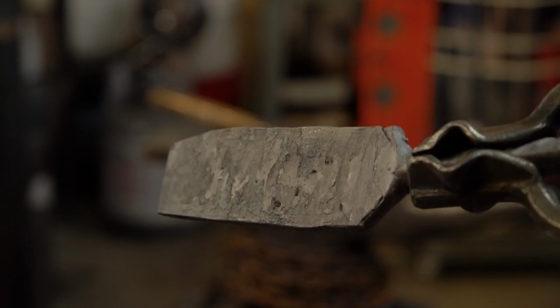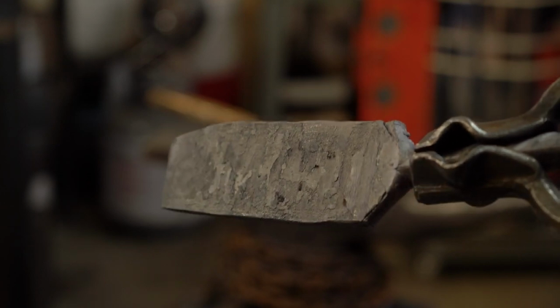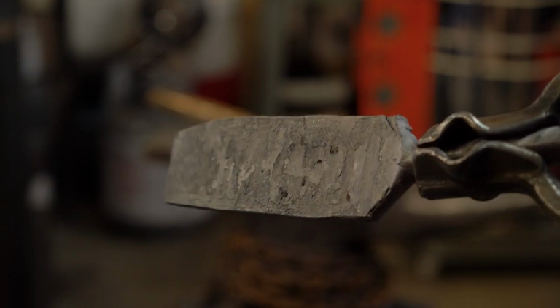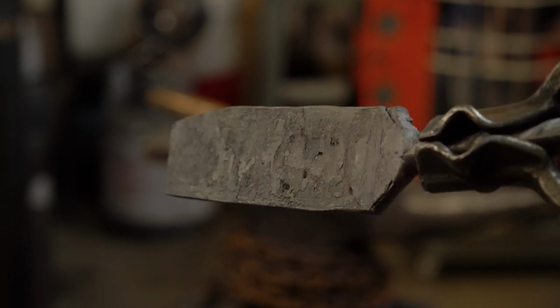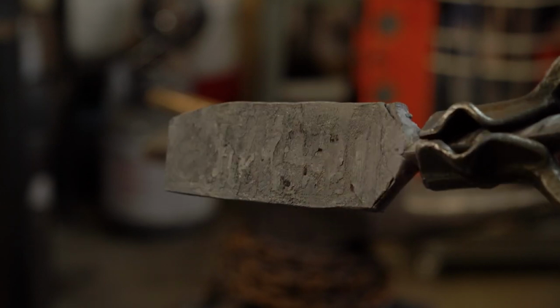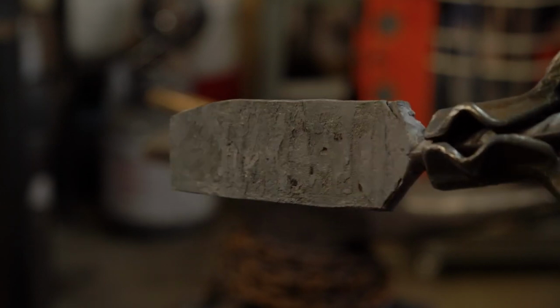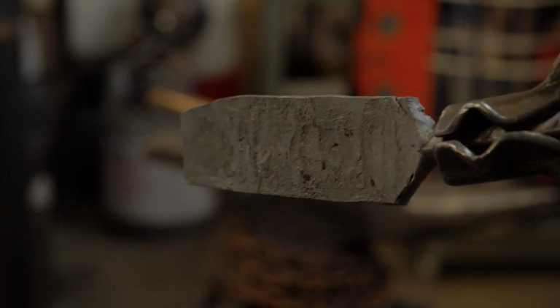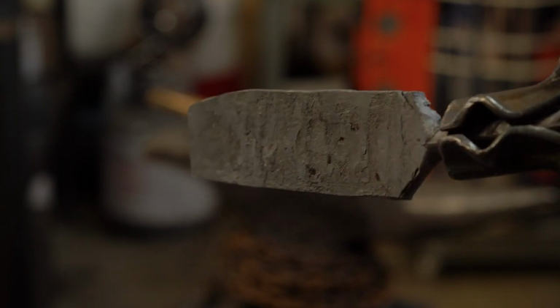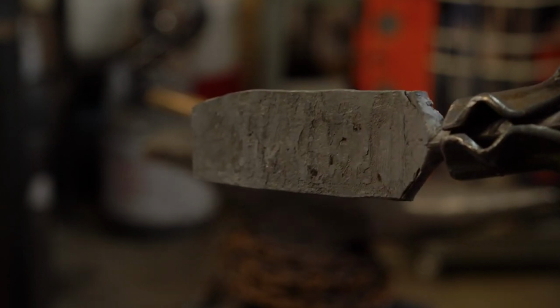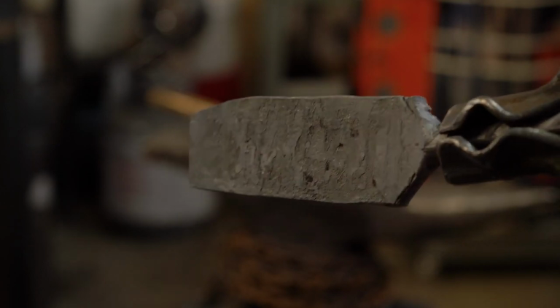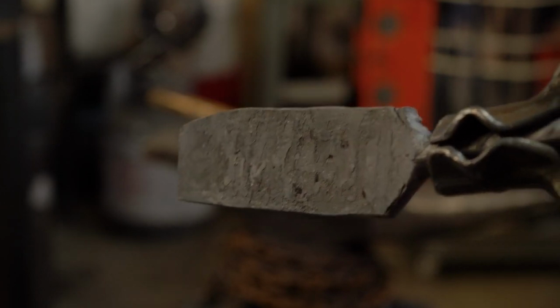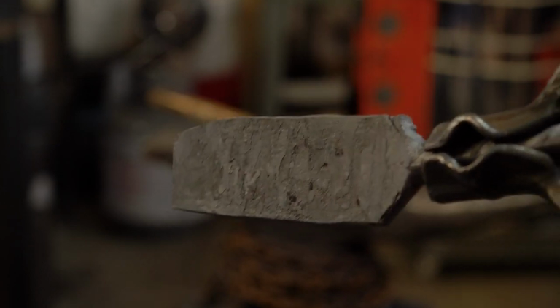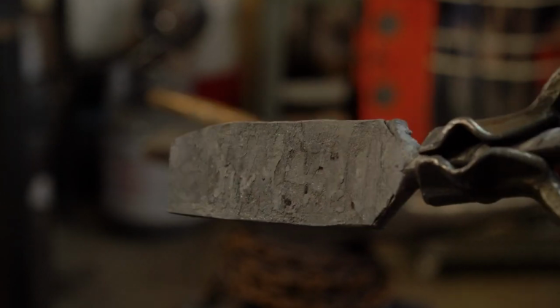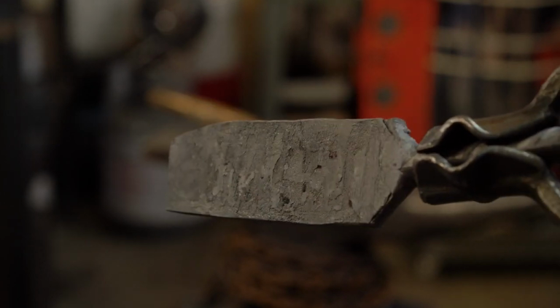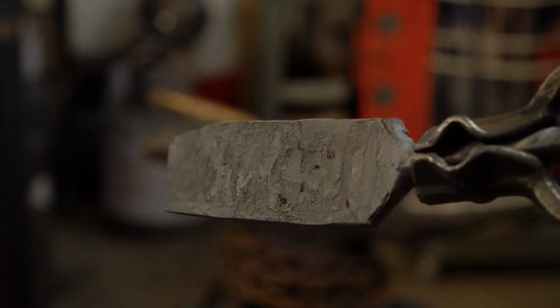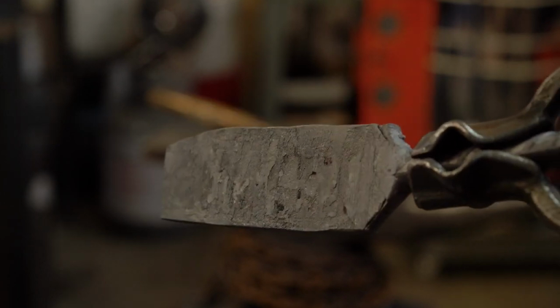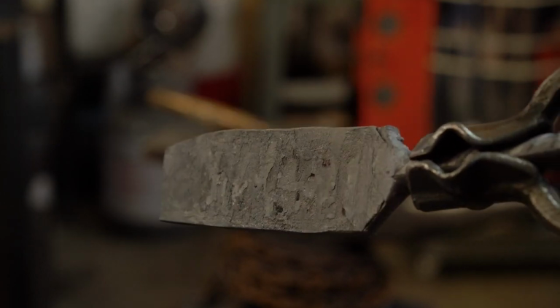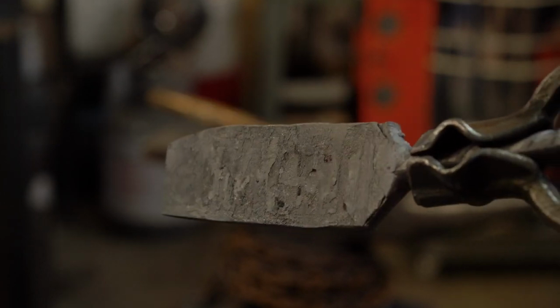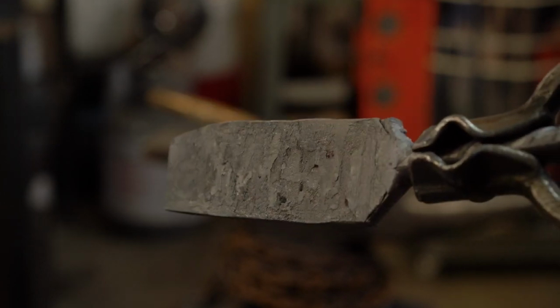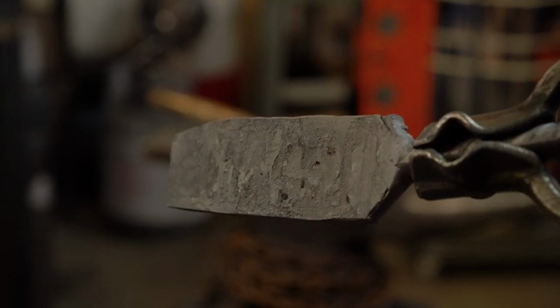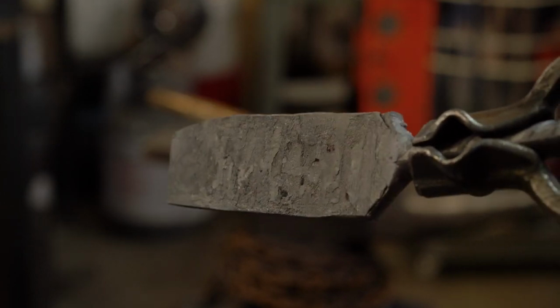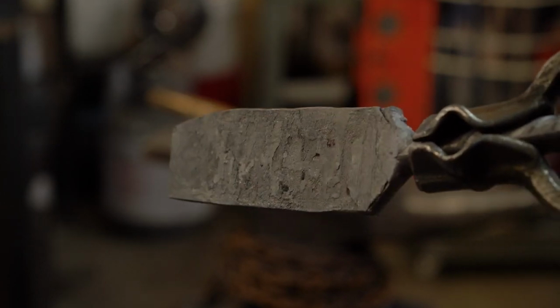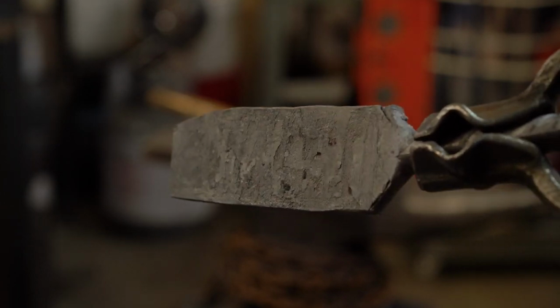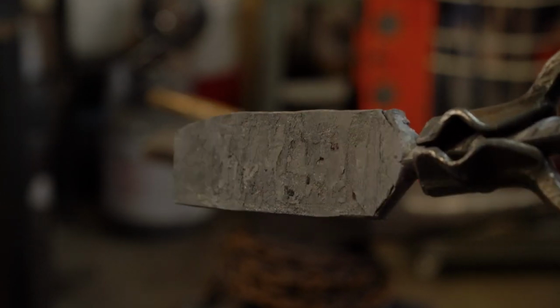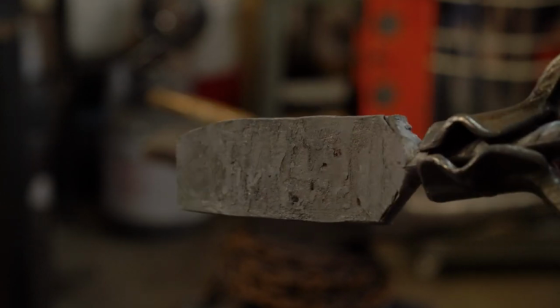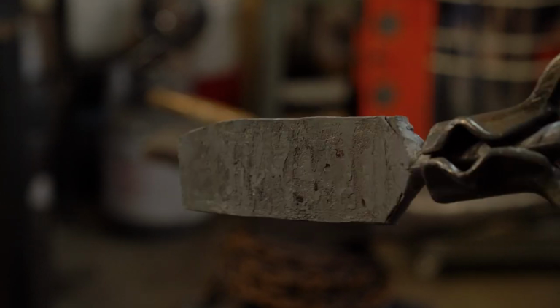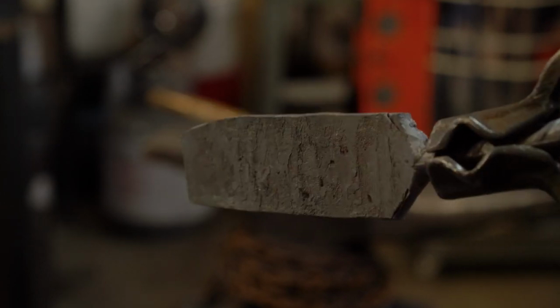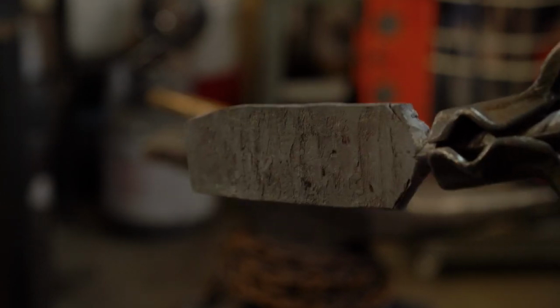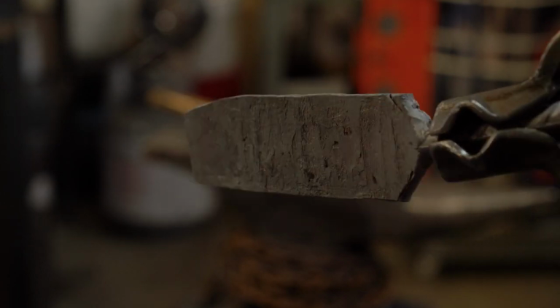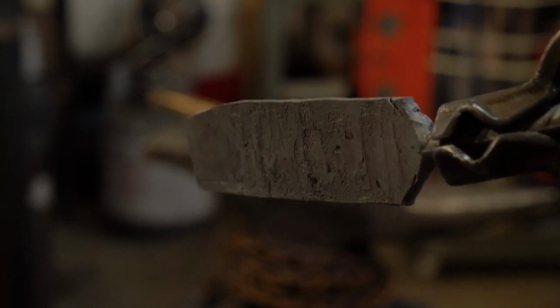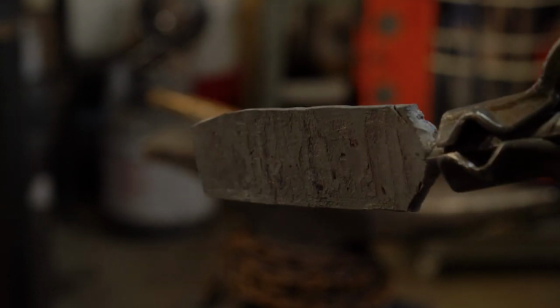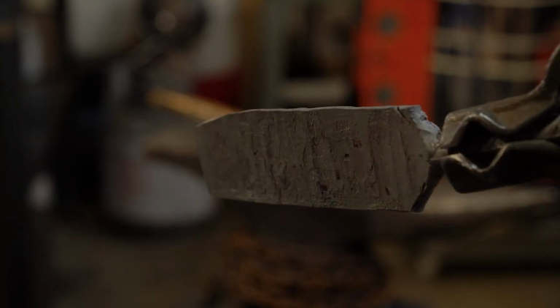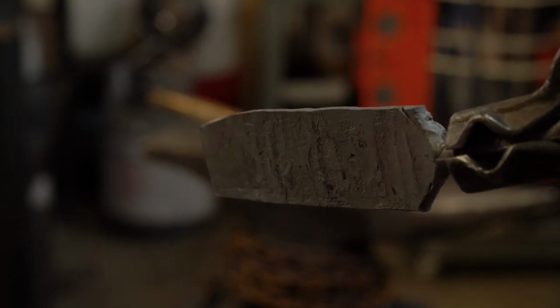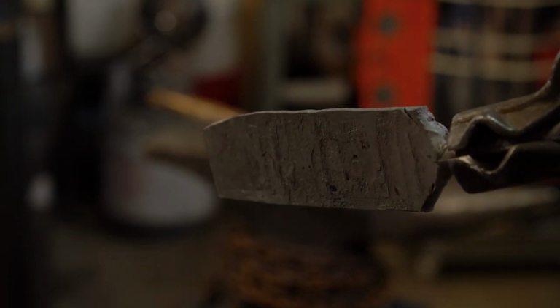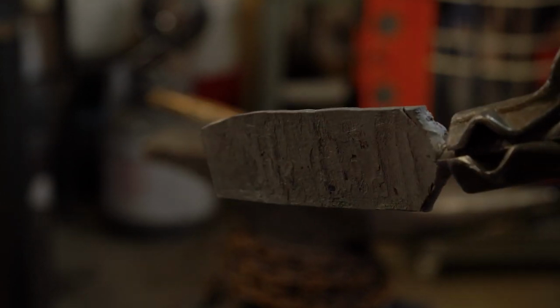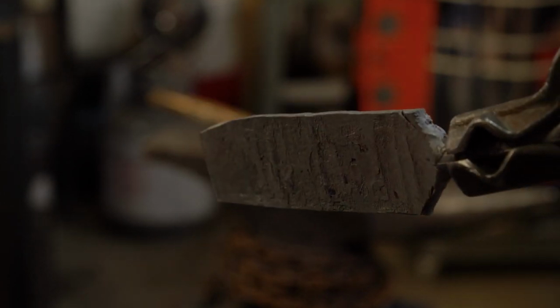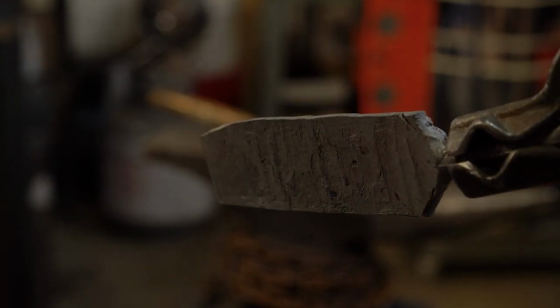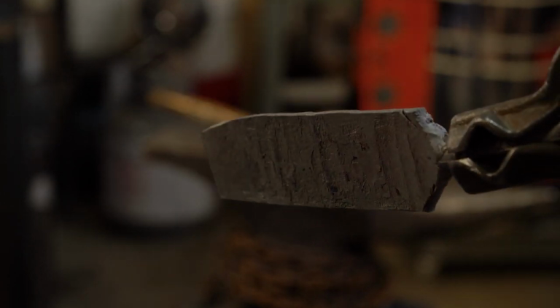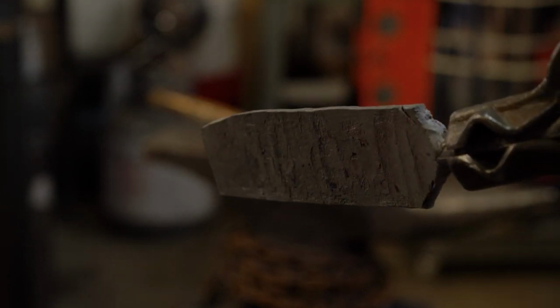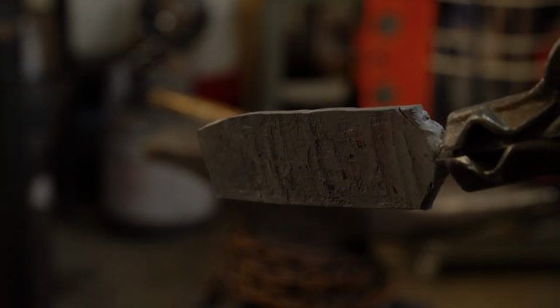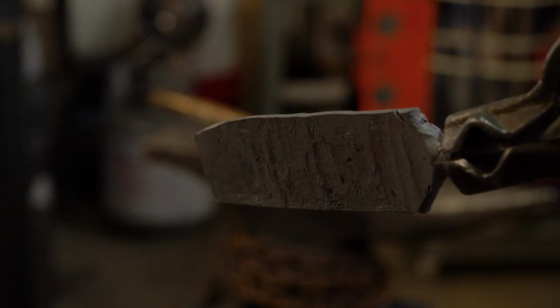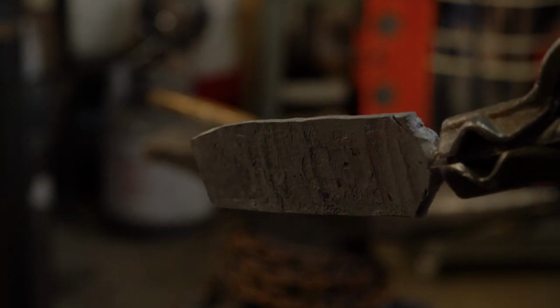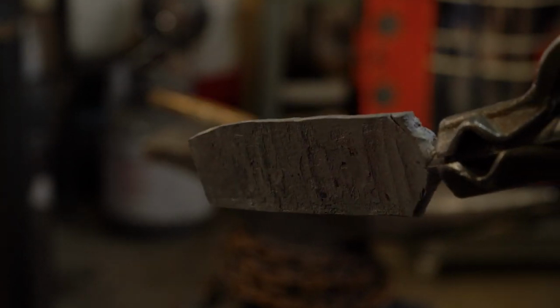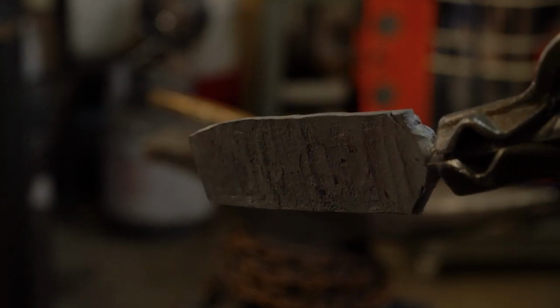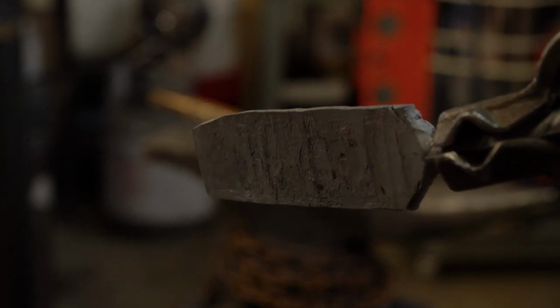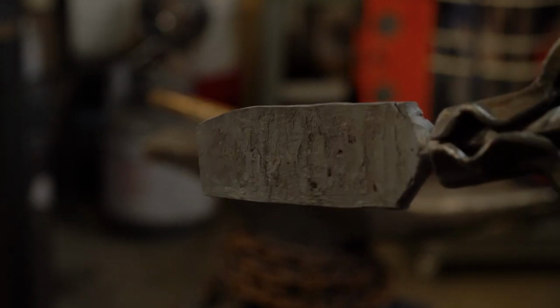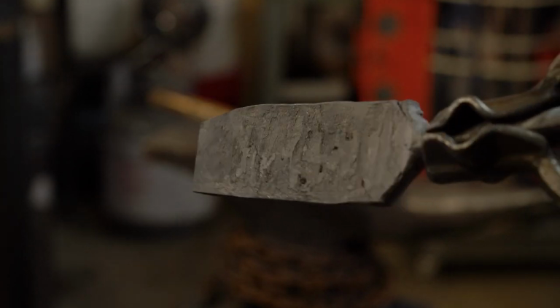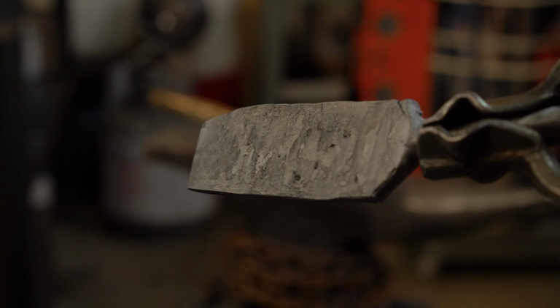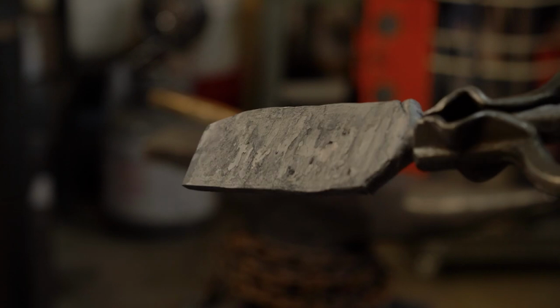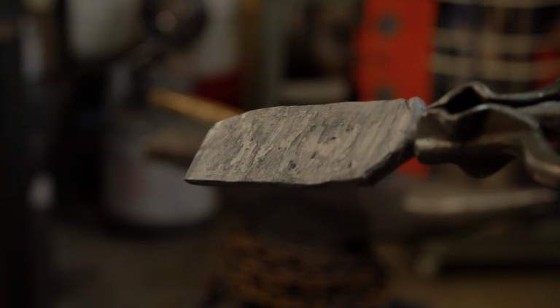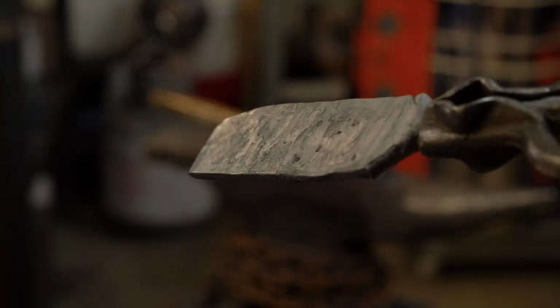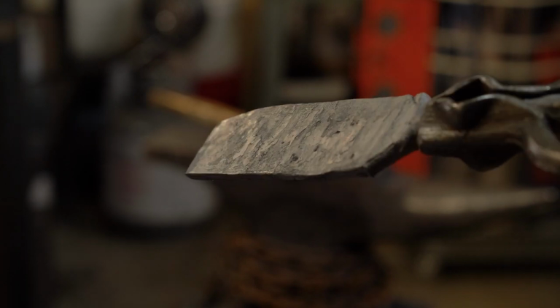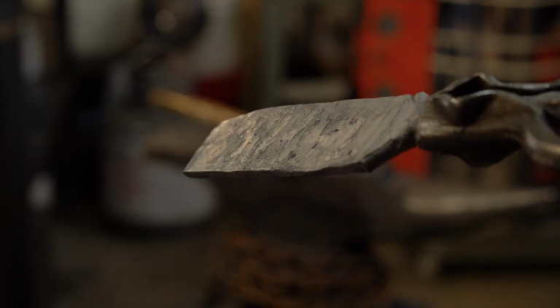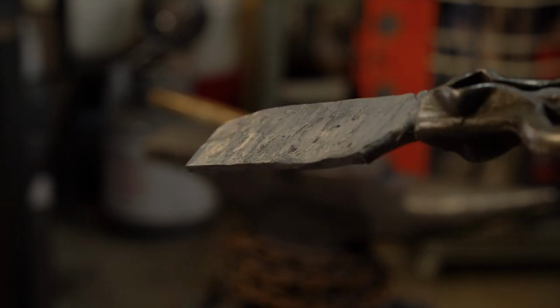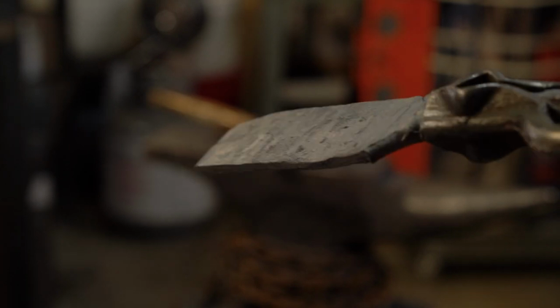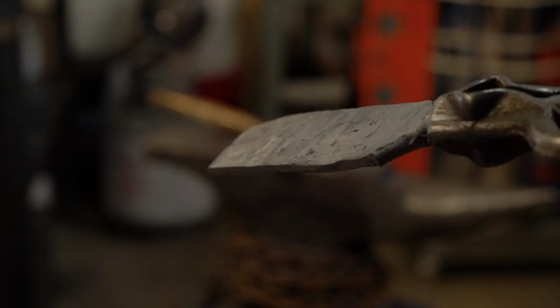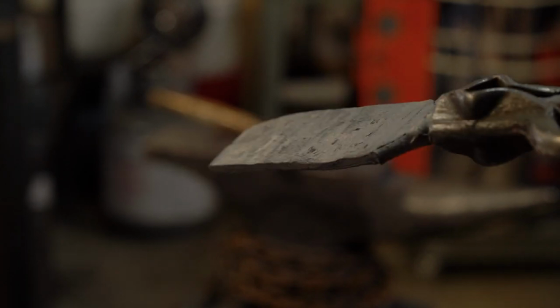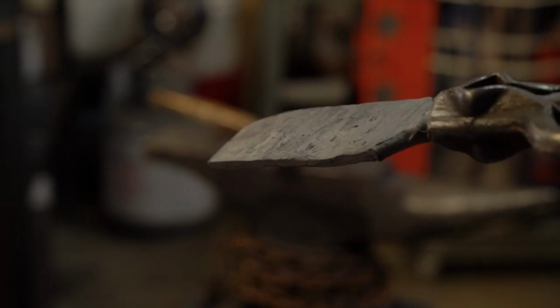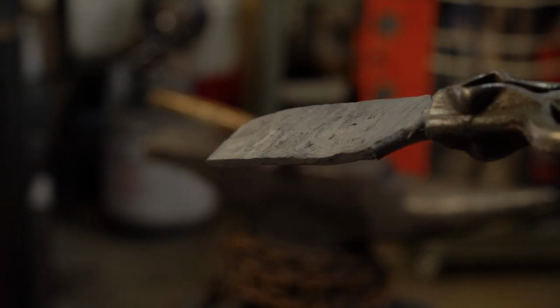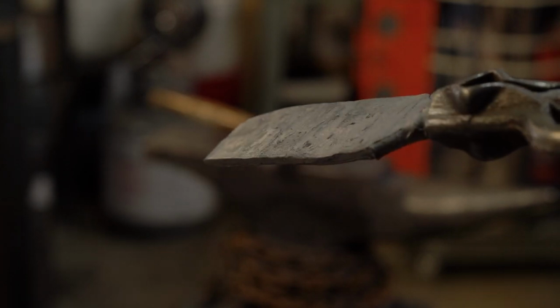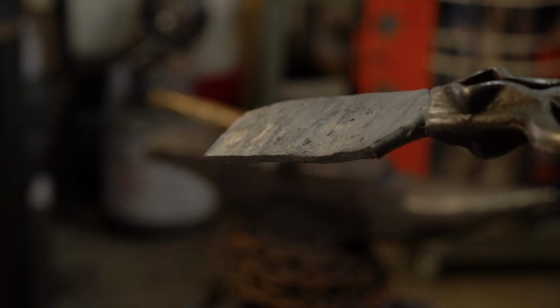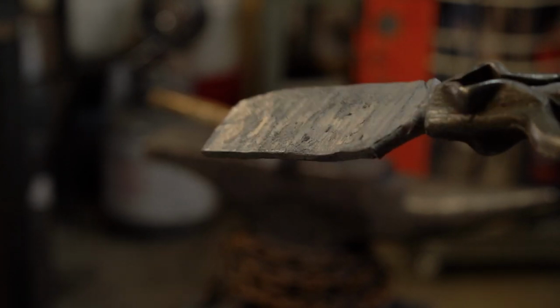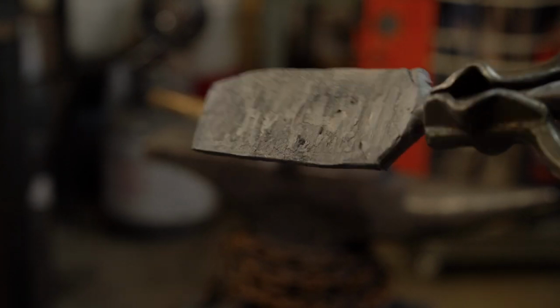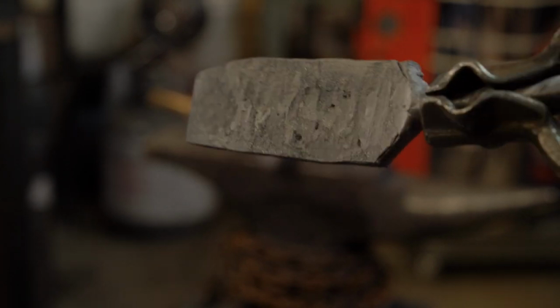I have a few delaminations on the edge of the billet, so I'm going to grind those away before I continue.